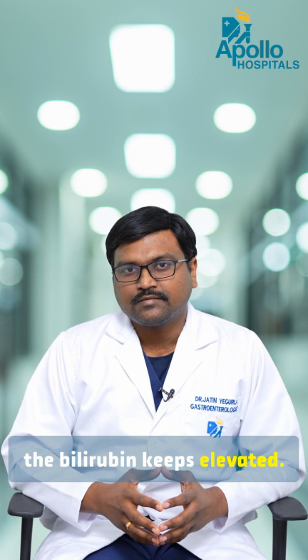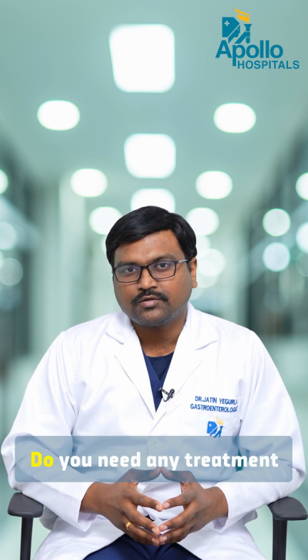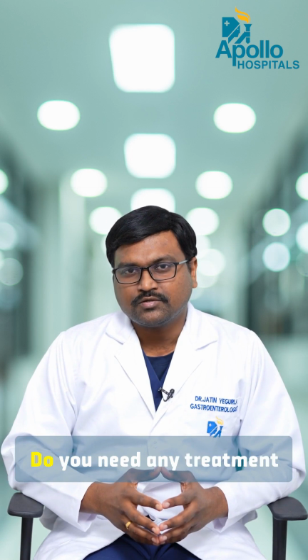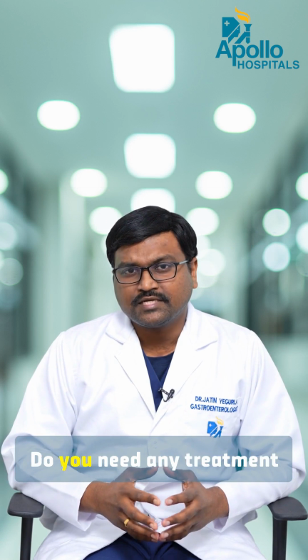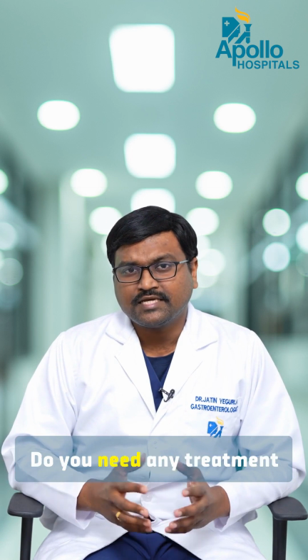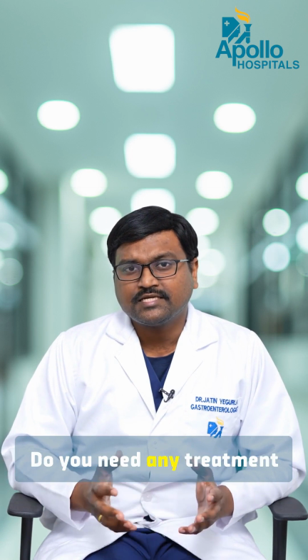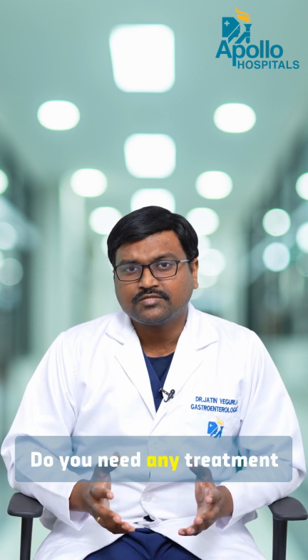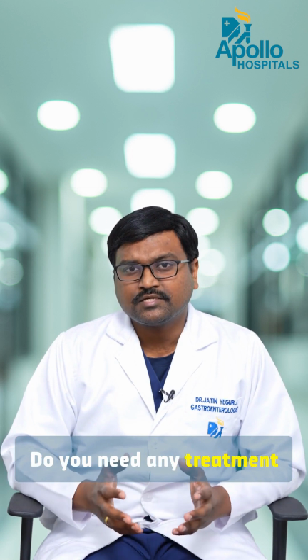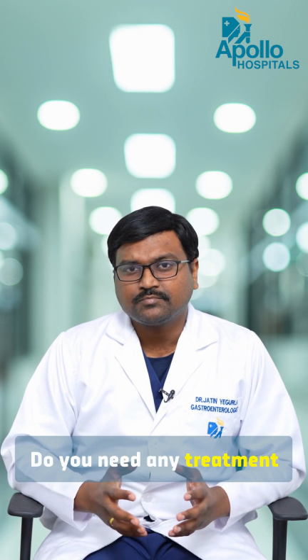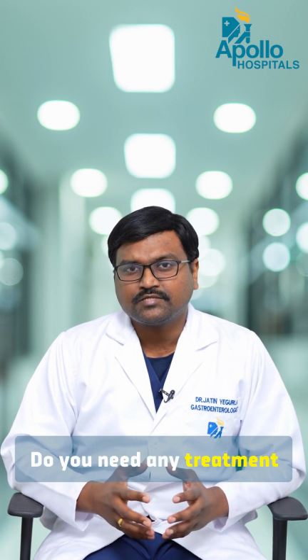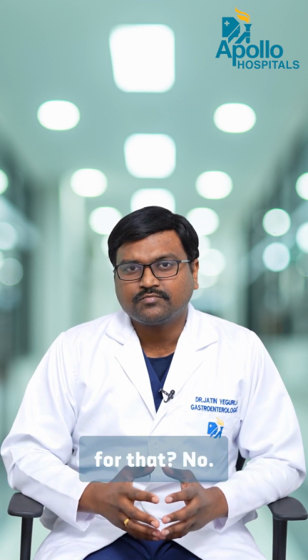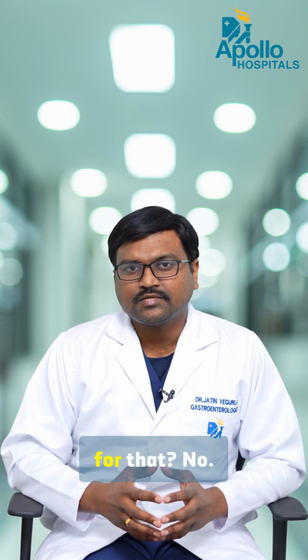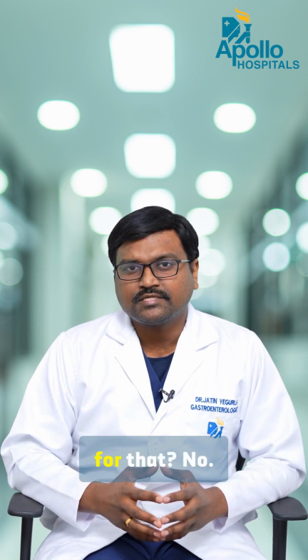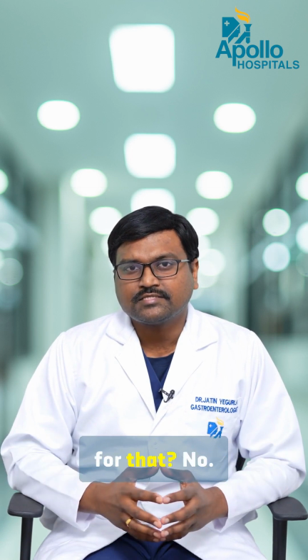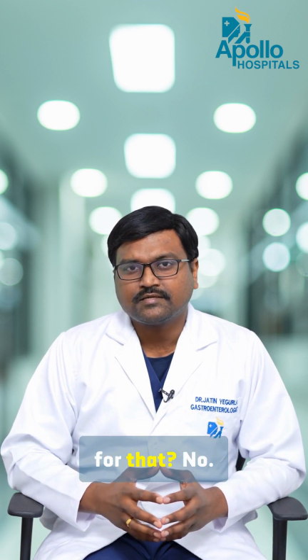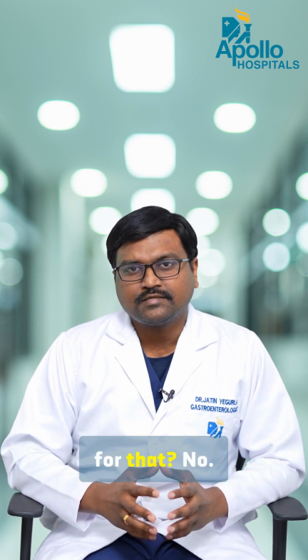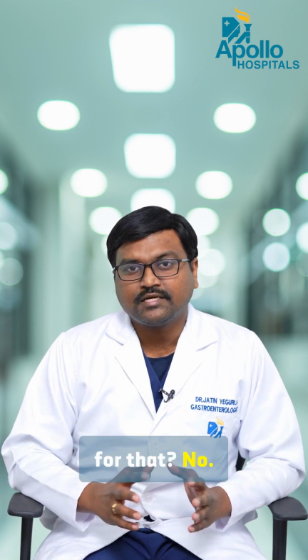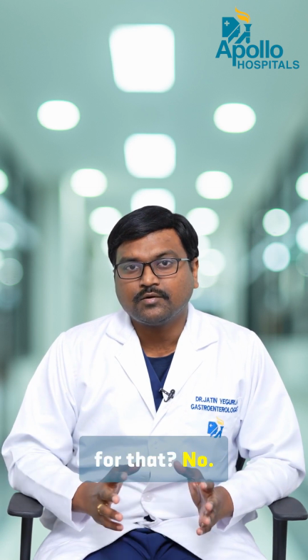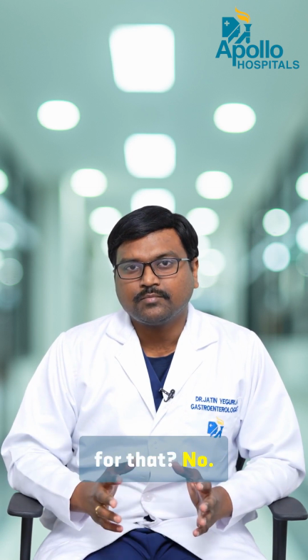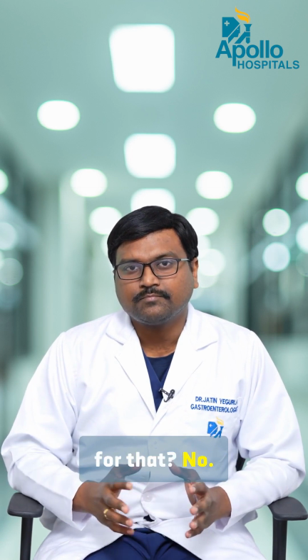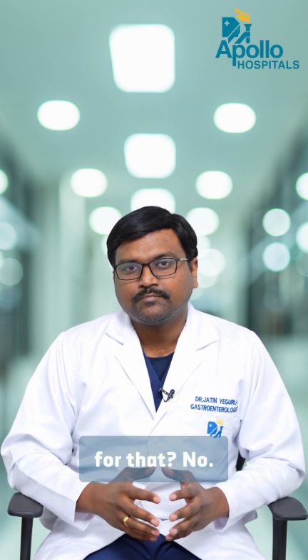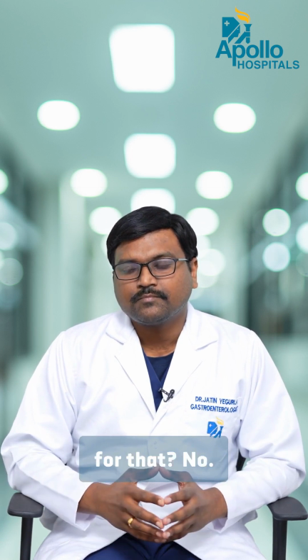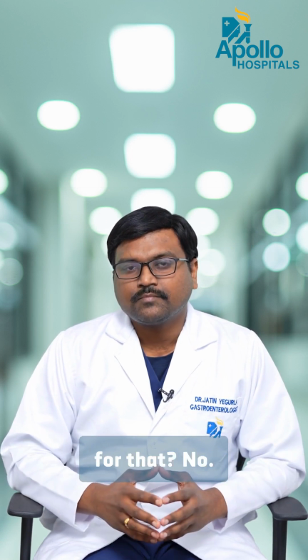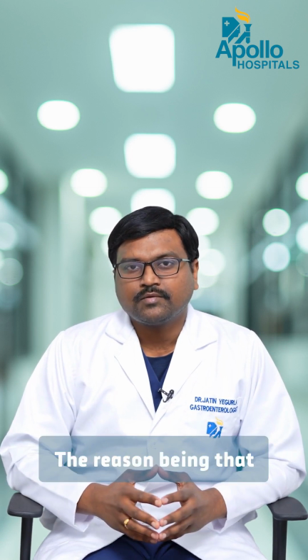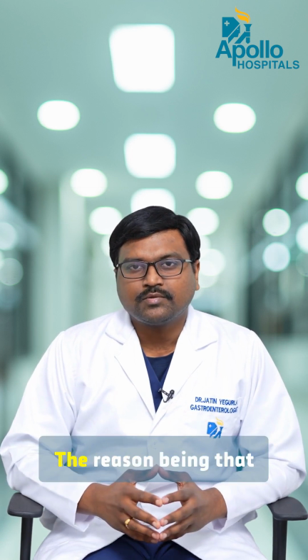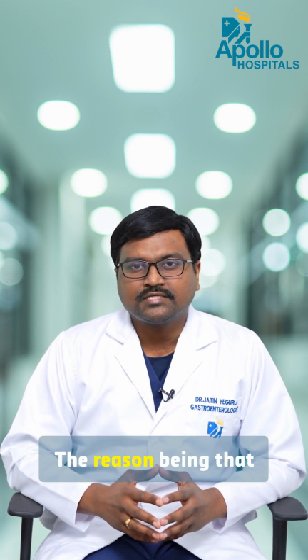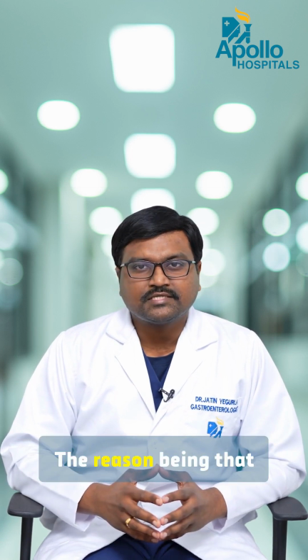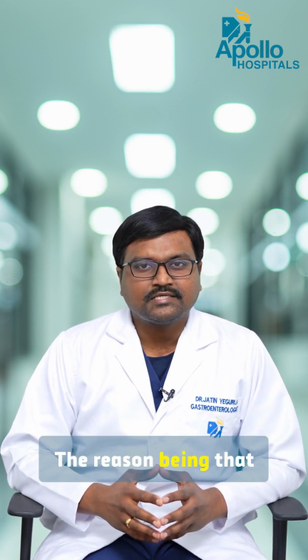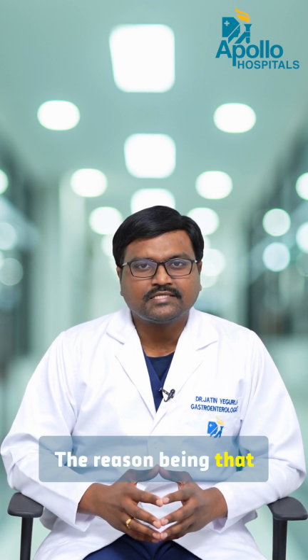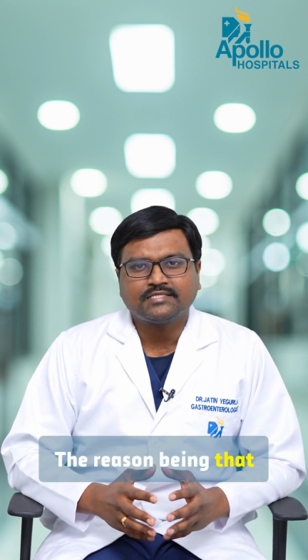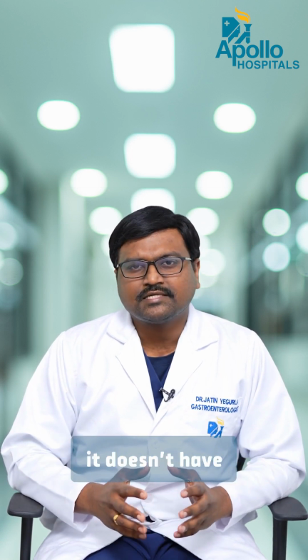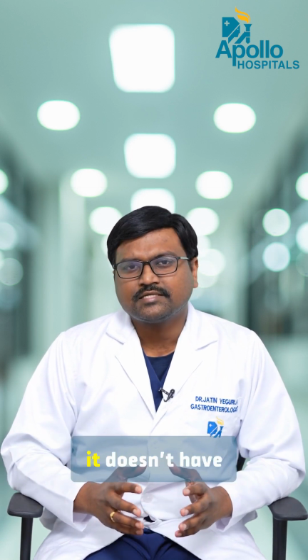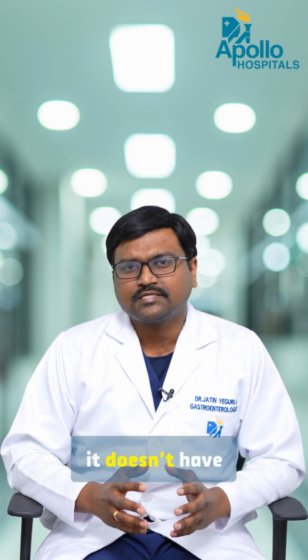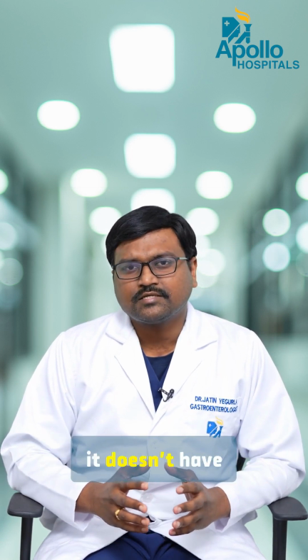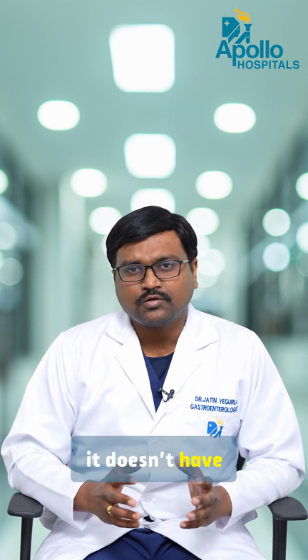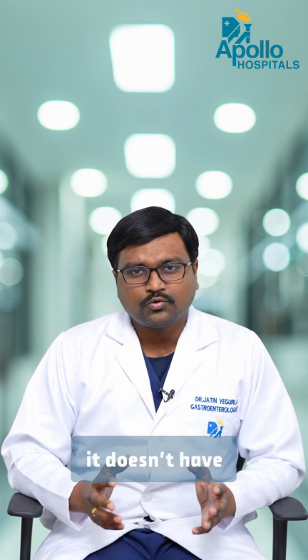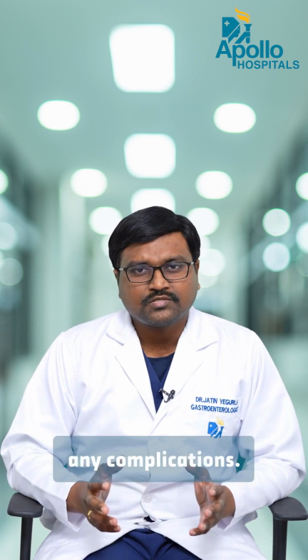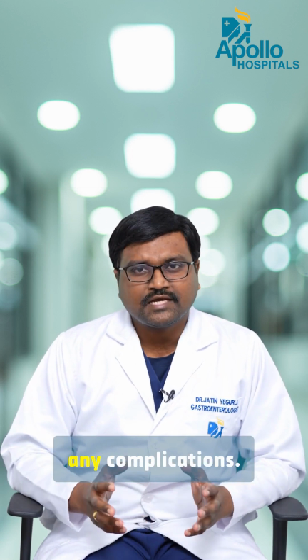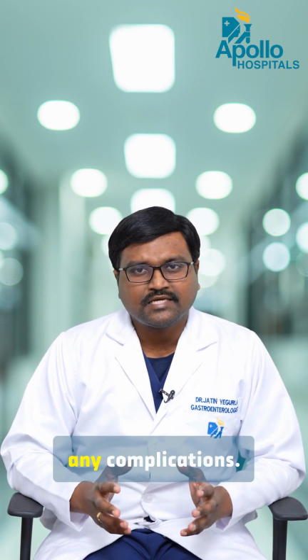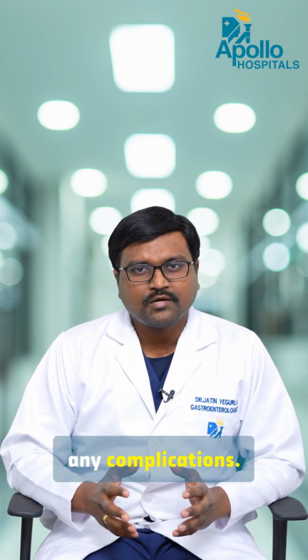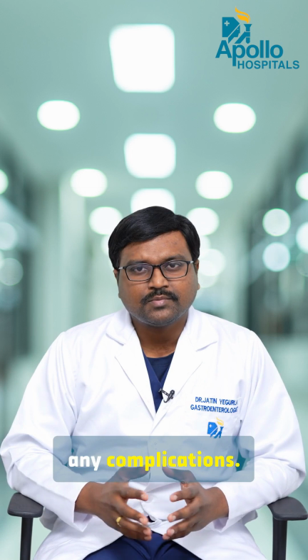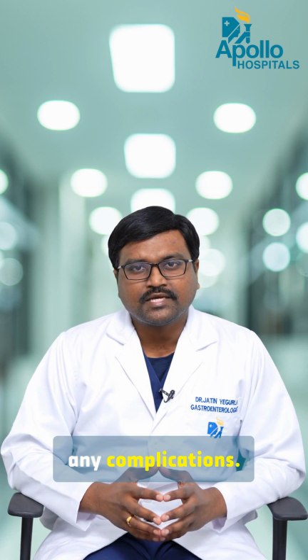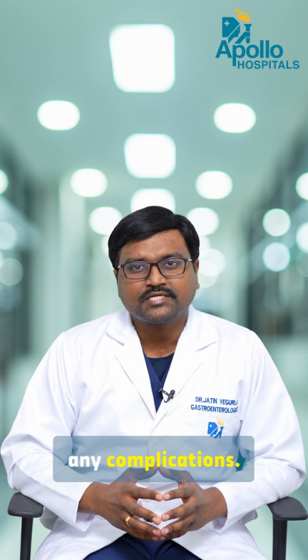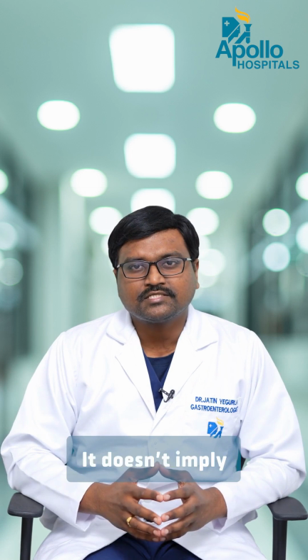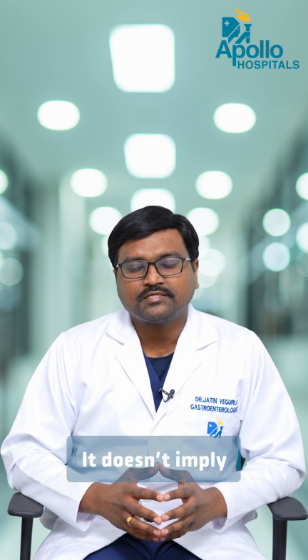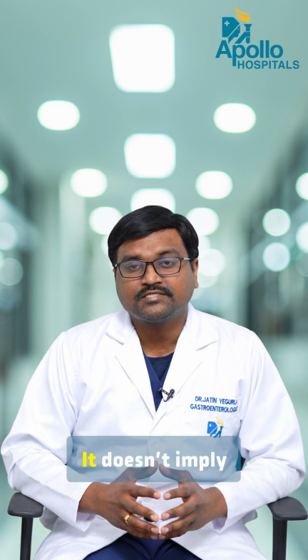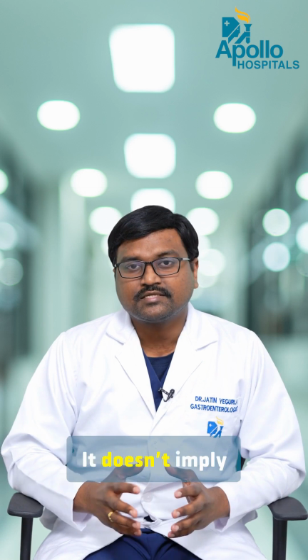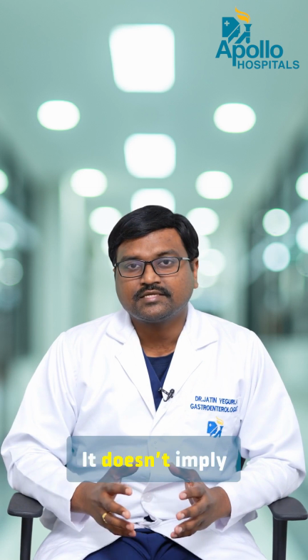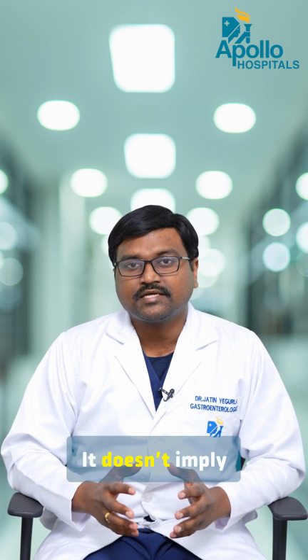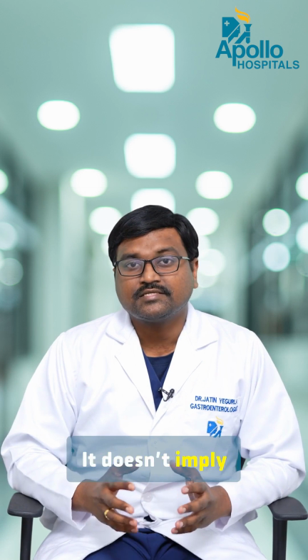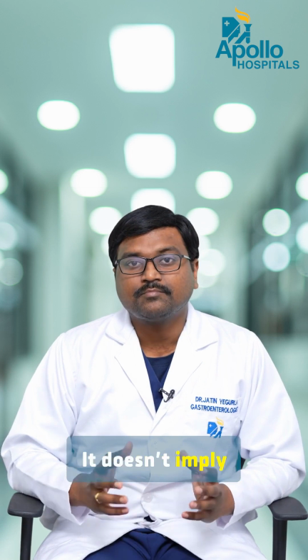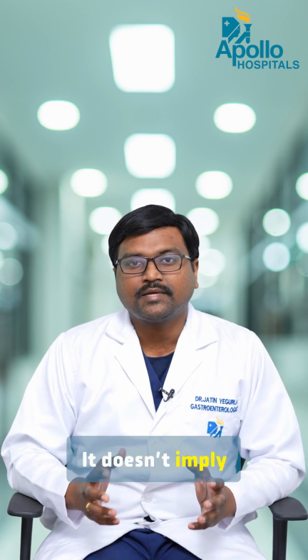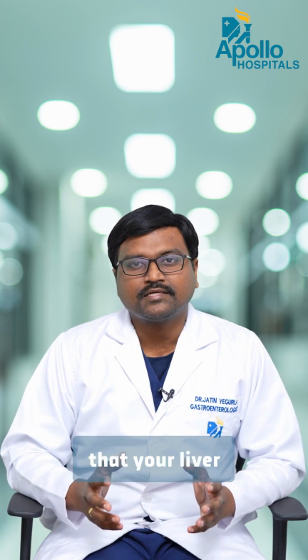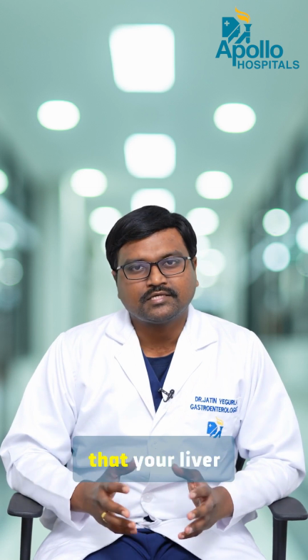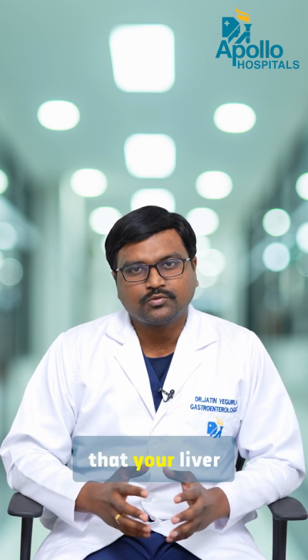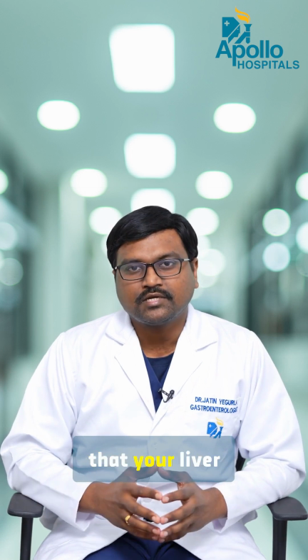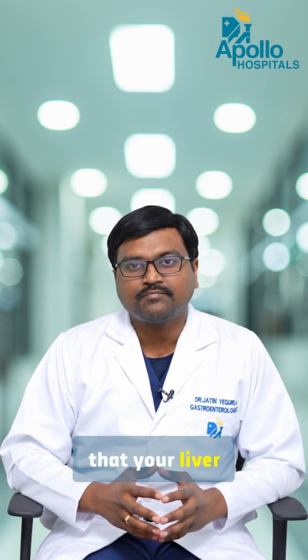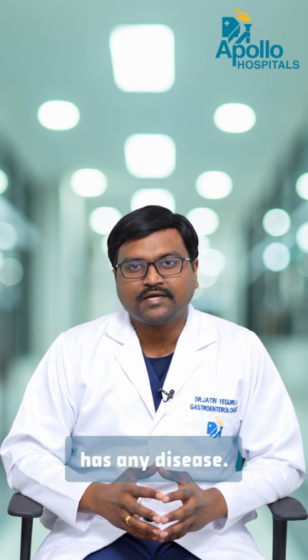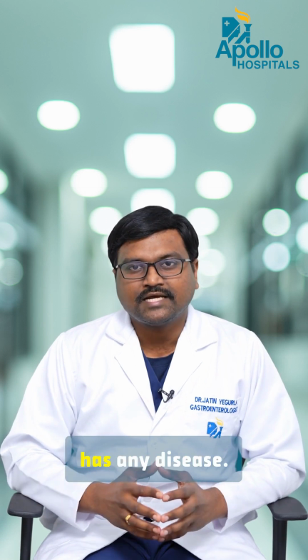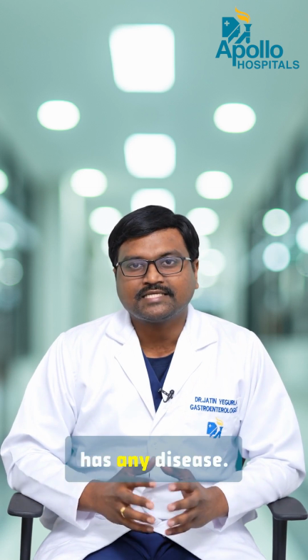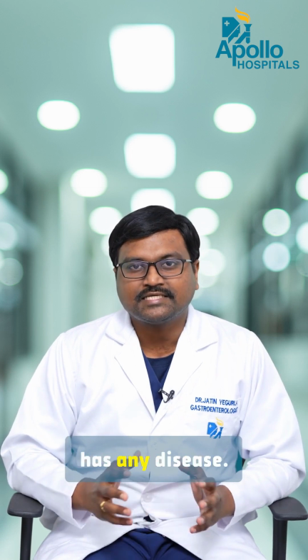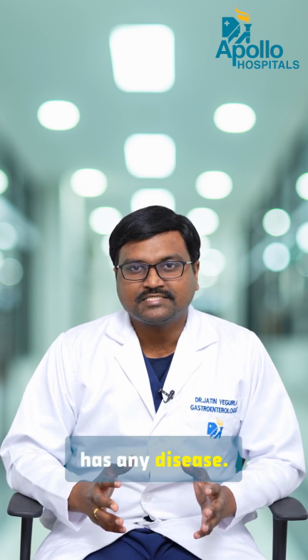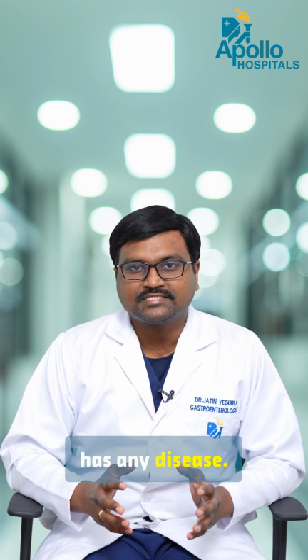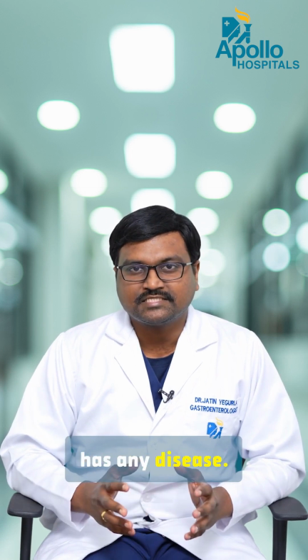Do you need any treatment for this? No. The reason is that it doesn't cause any complications. It doesn't mean that your liver has any disease.